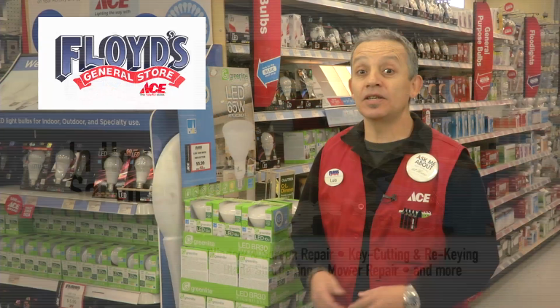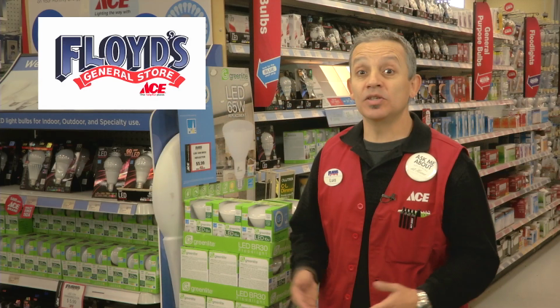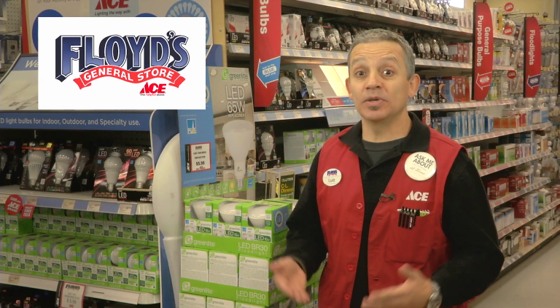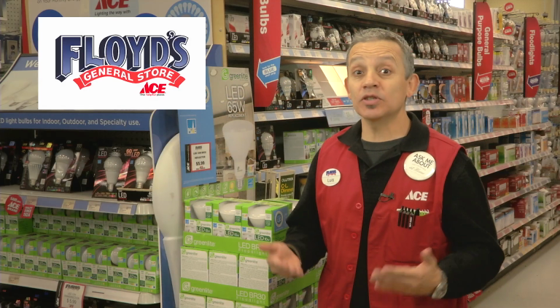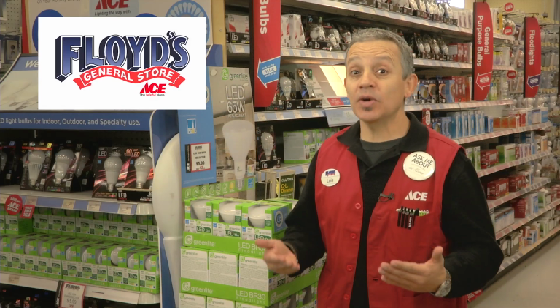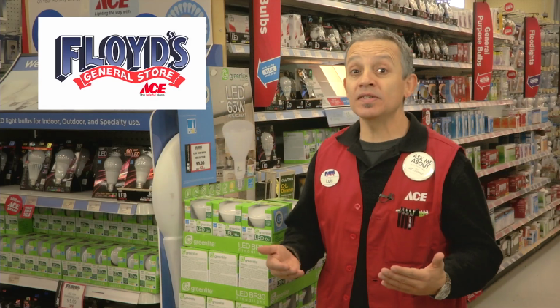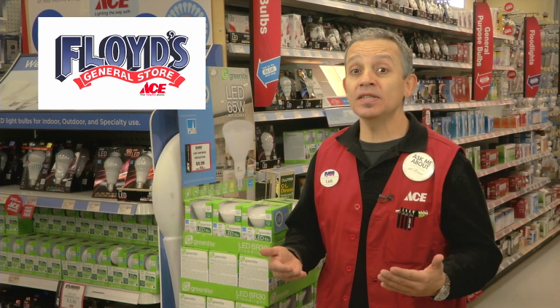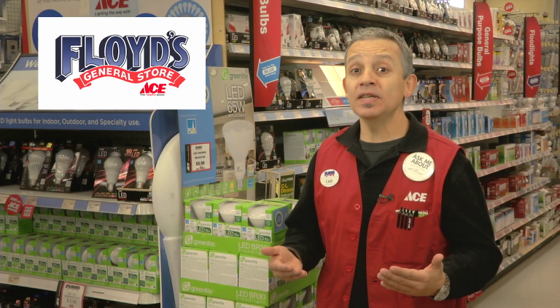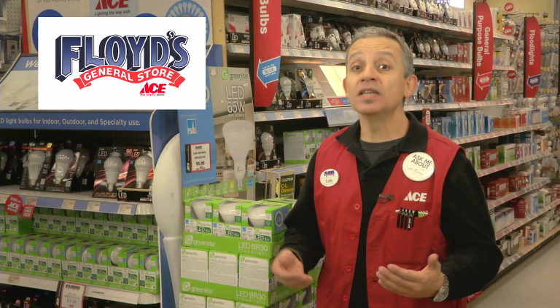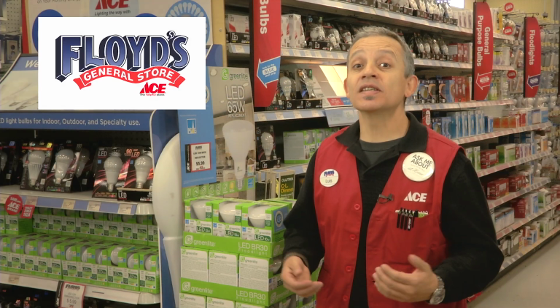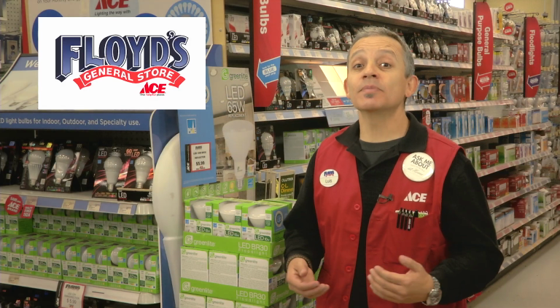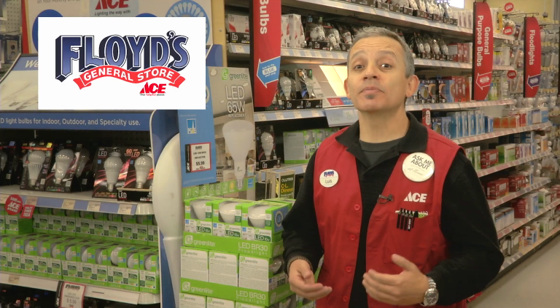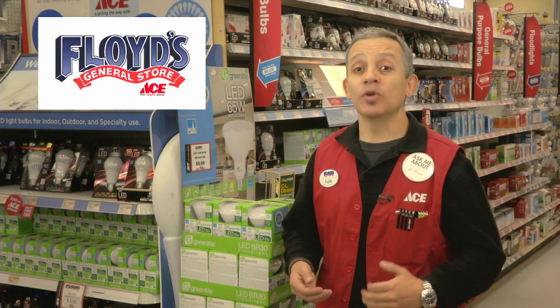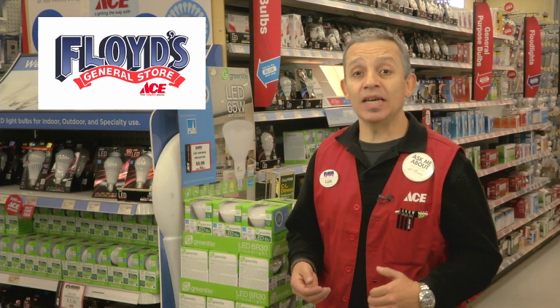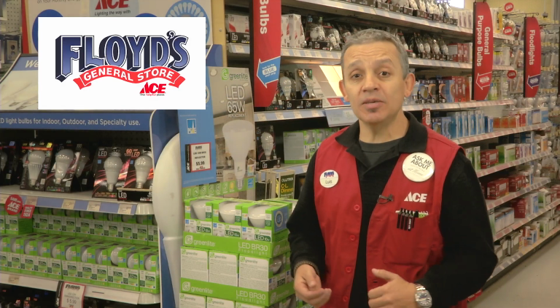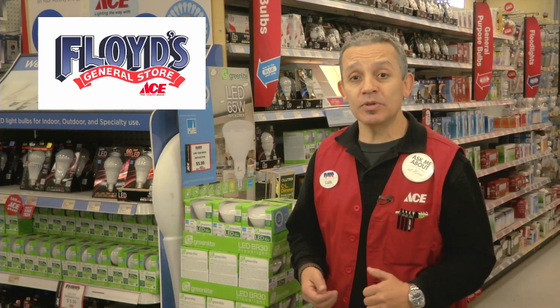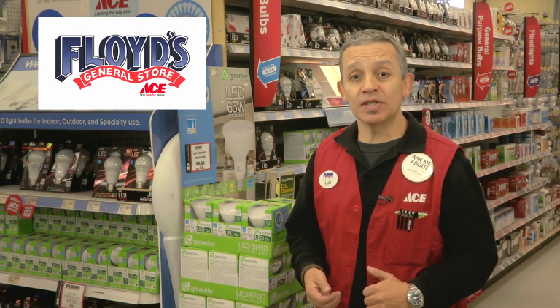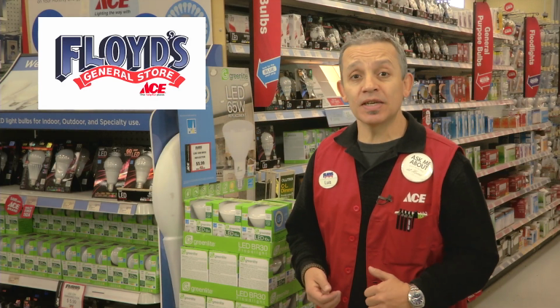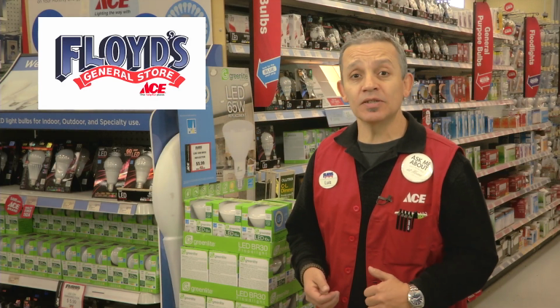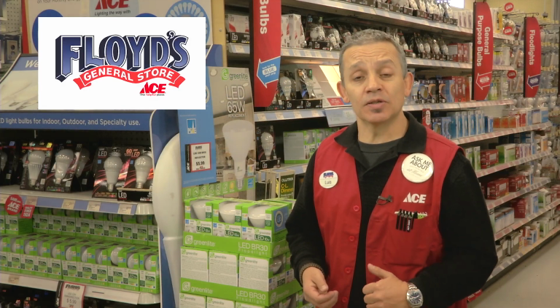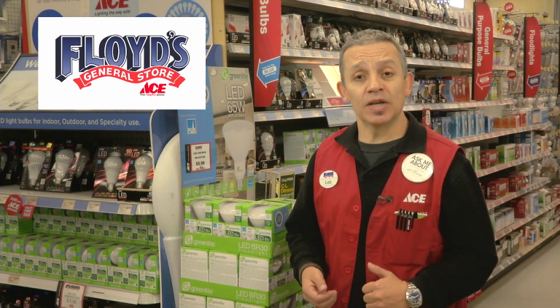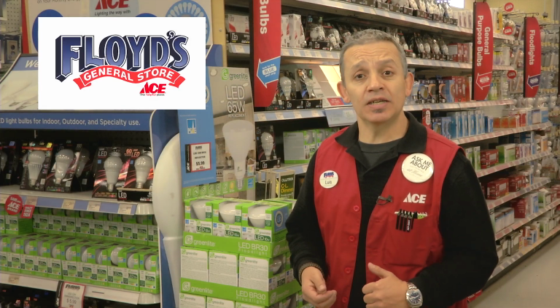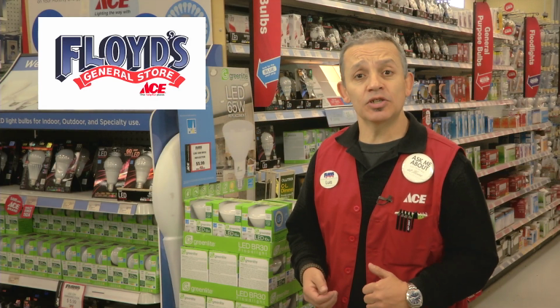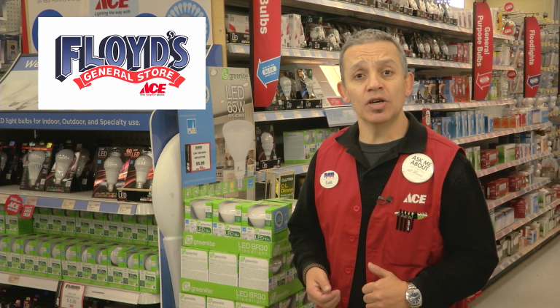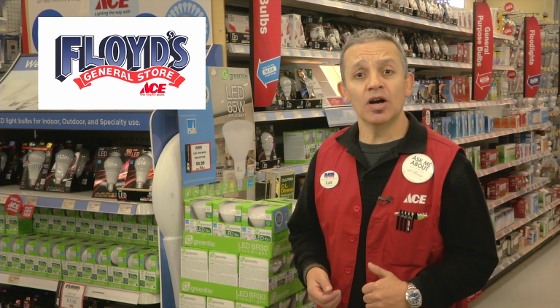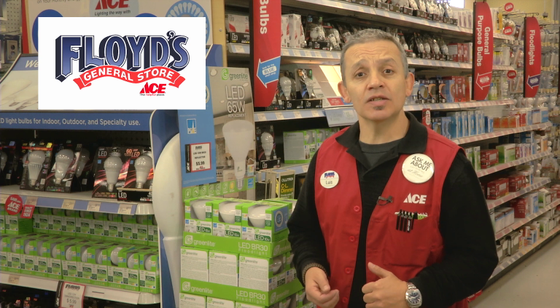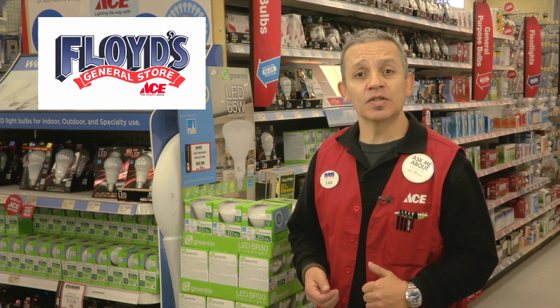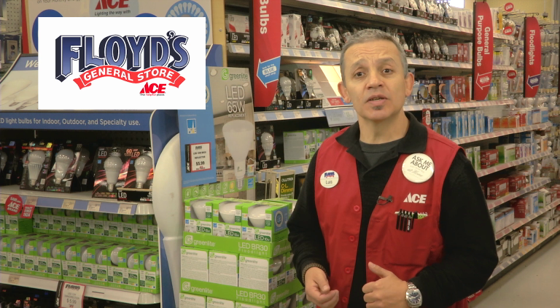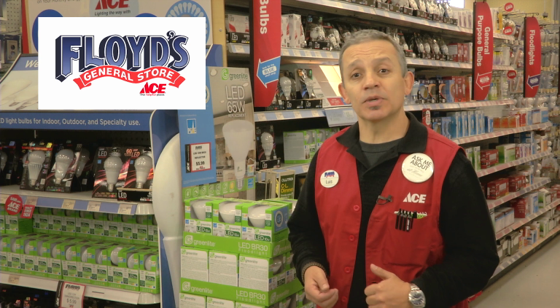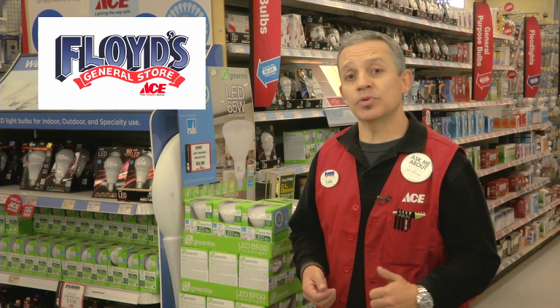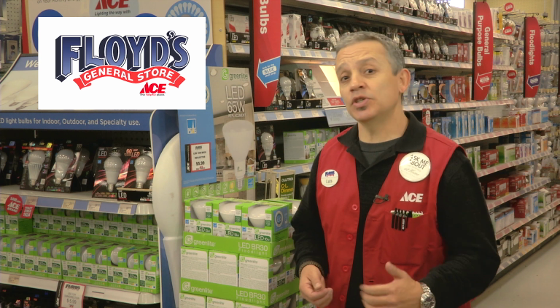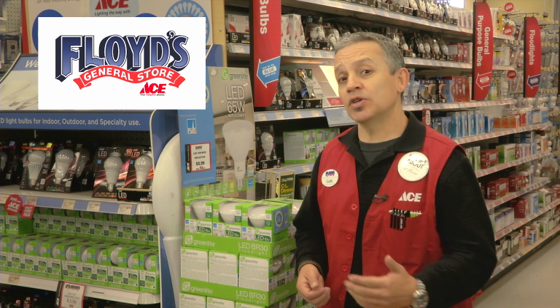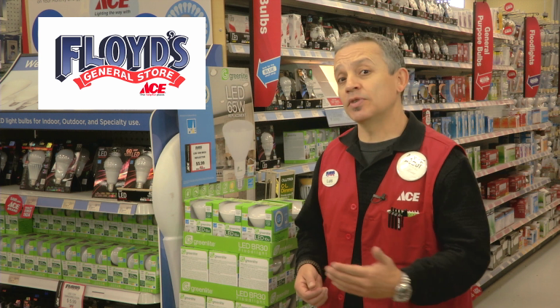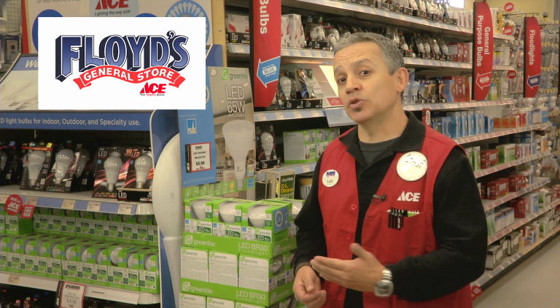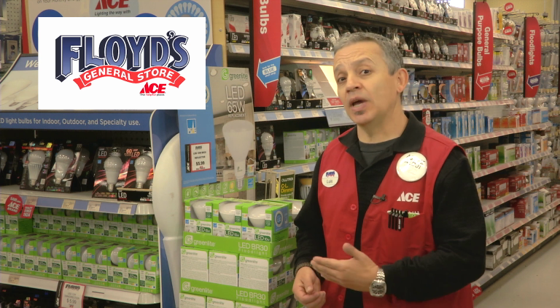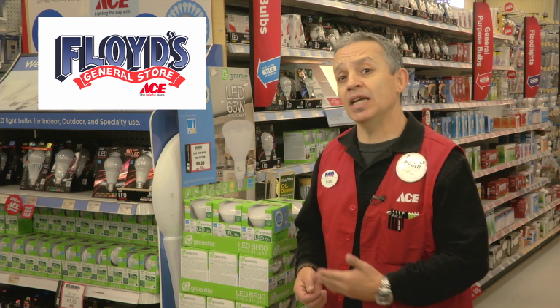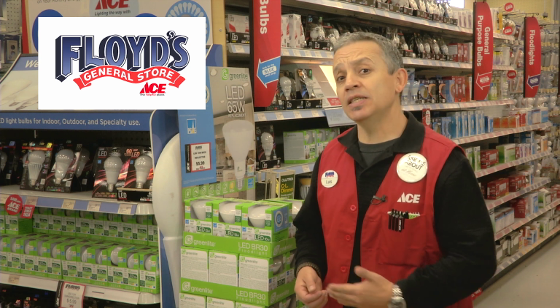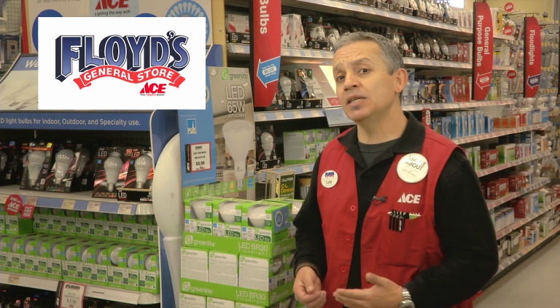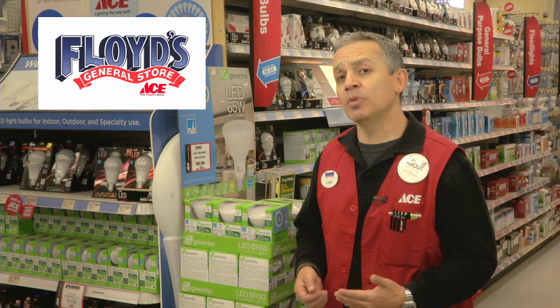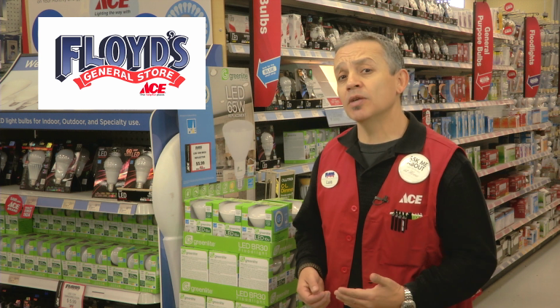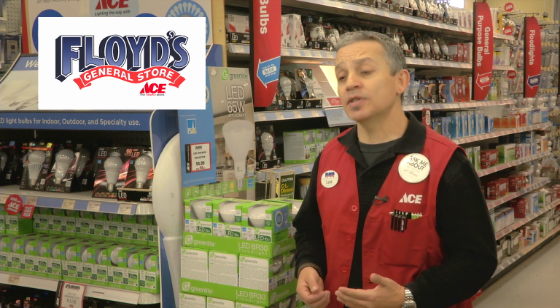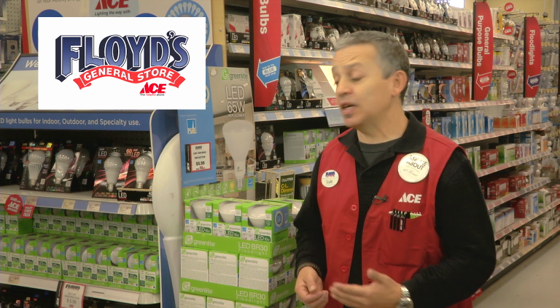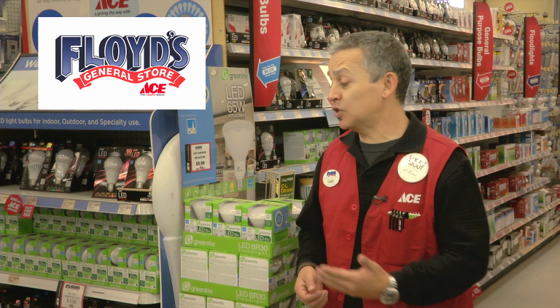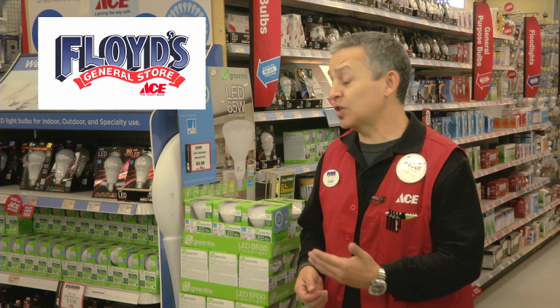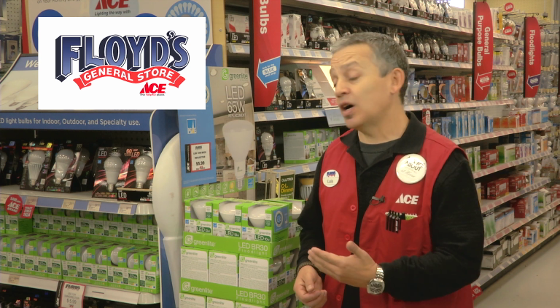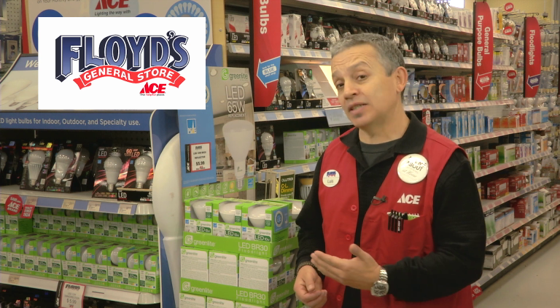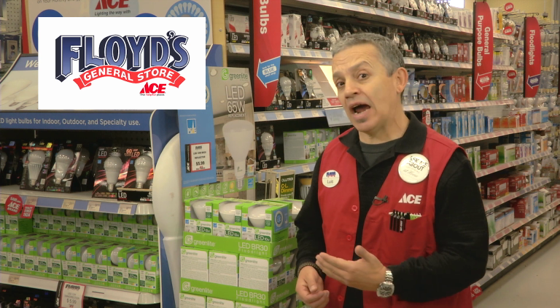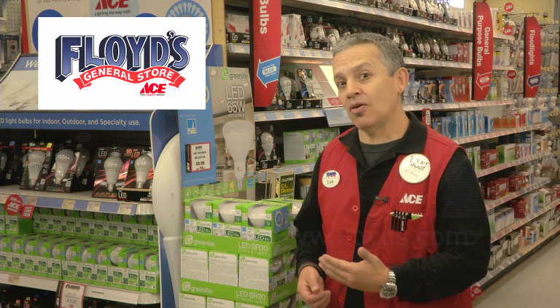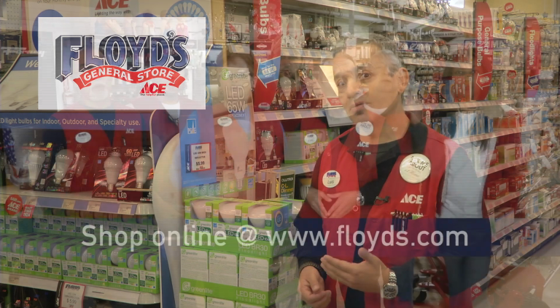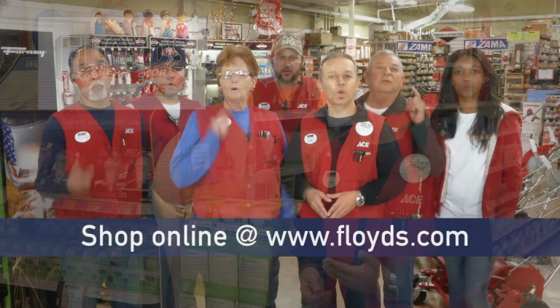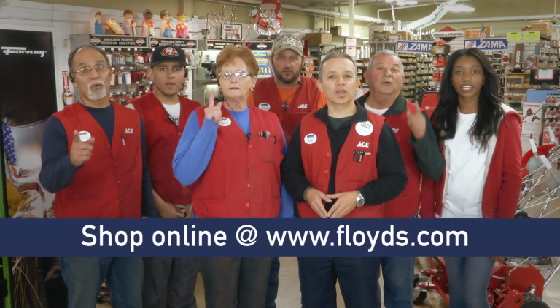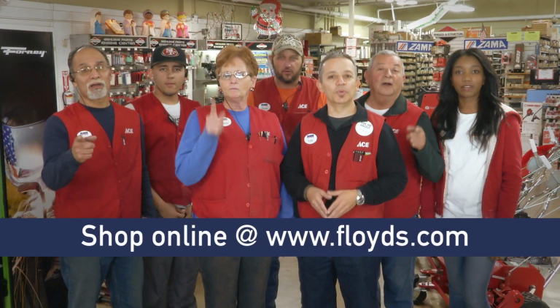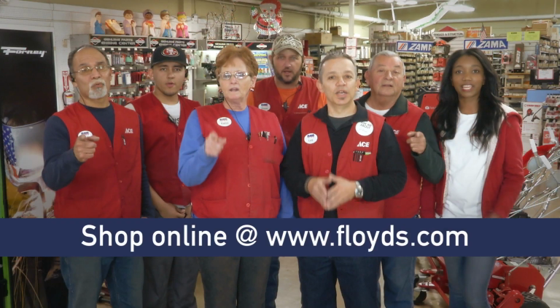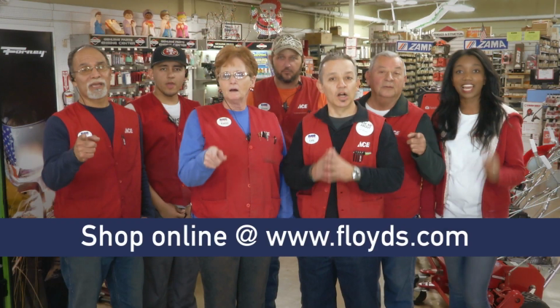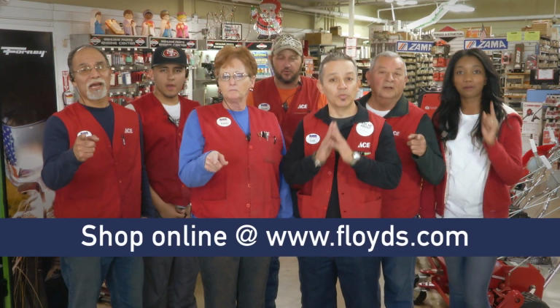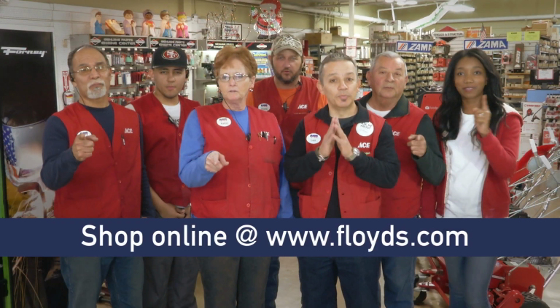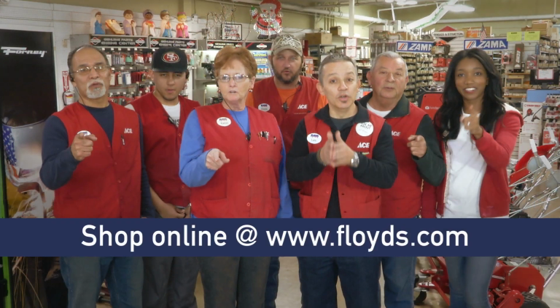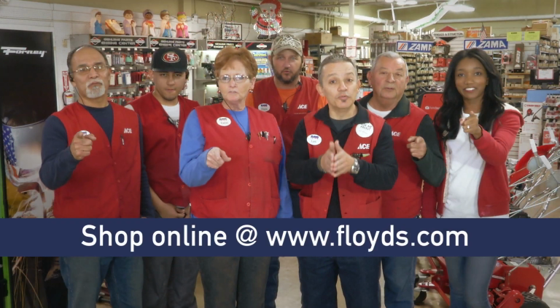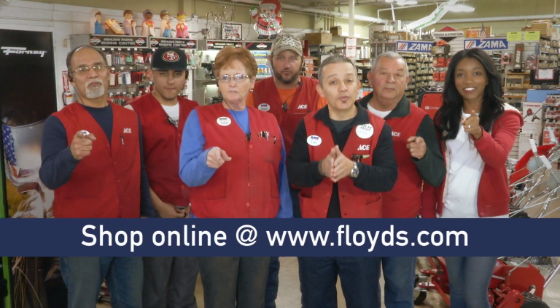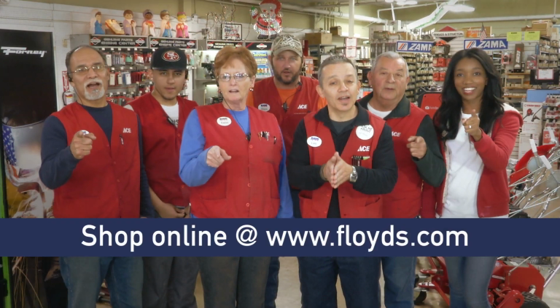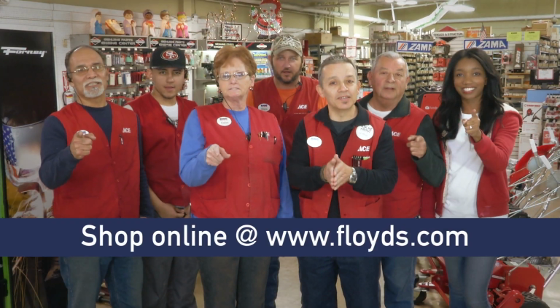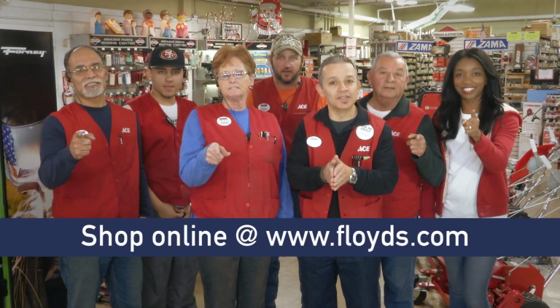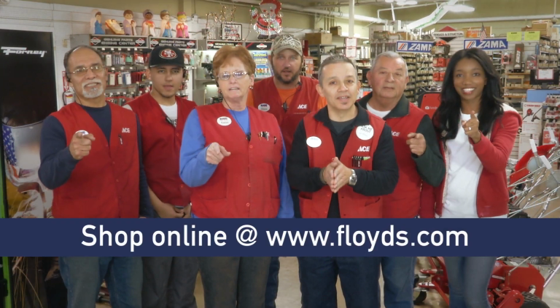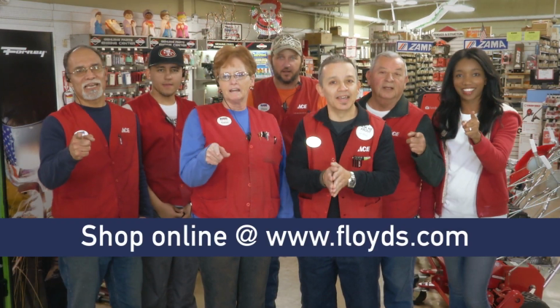Energy bills rising? Save up to 80% on energy costs by switching over to LED bulbs in stock now. What can we help you find today?